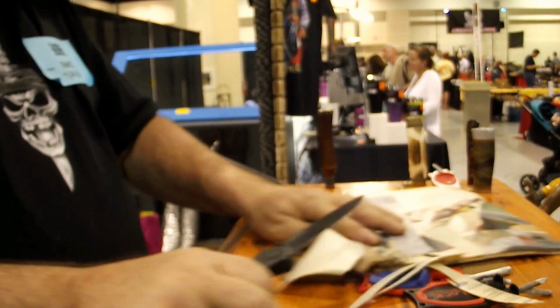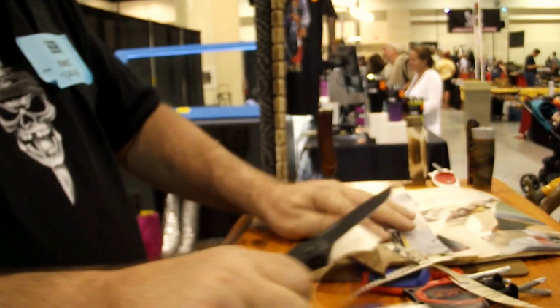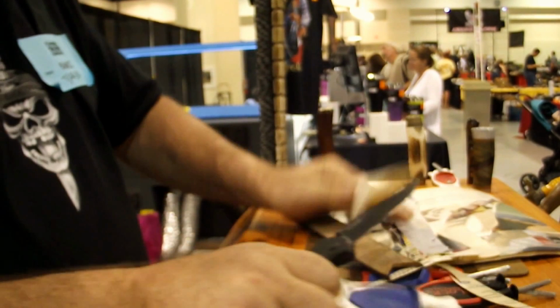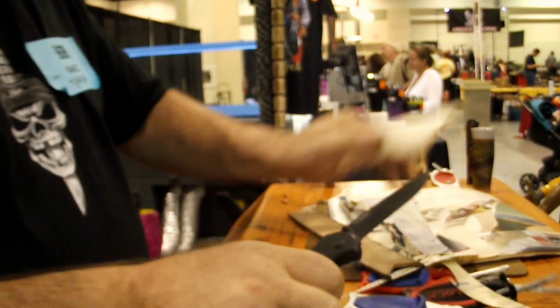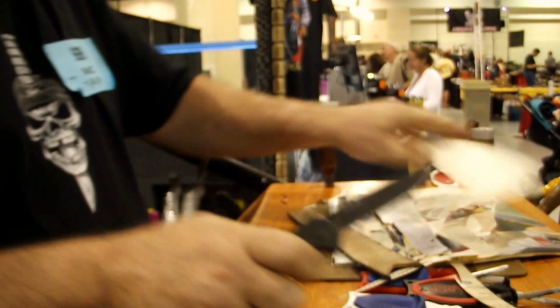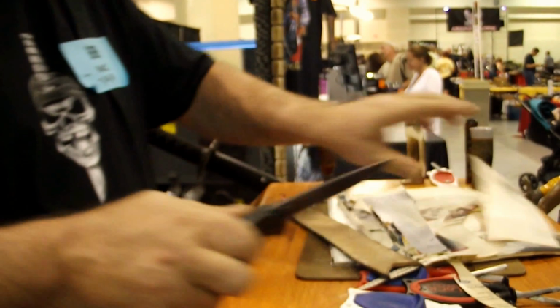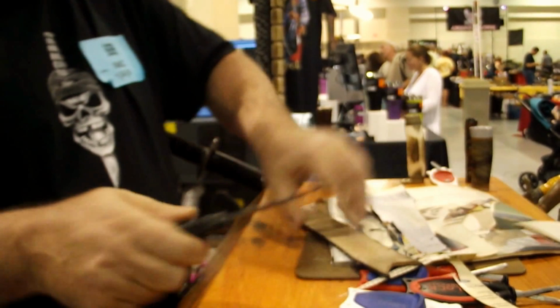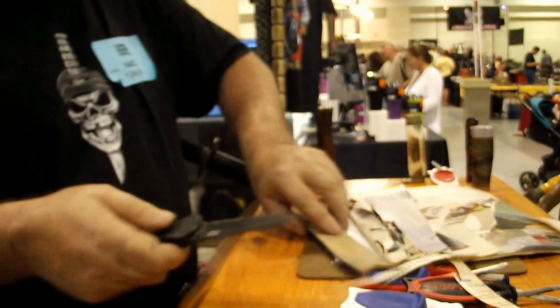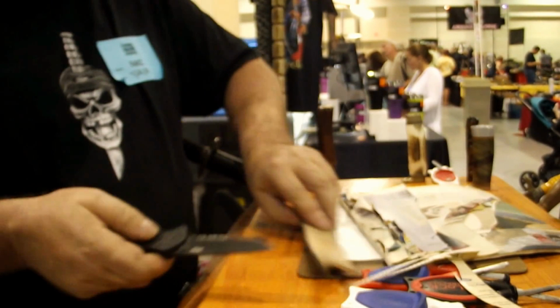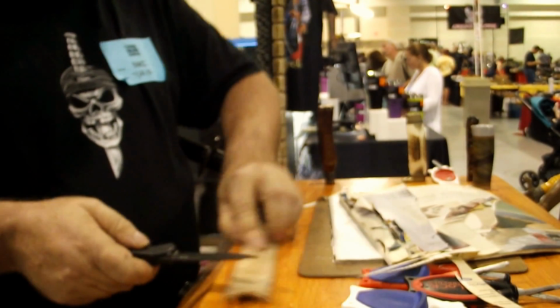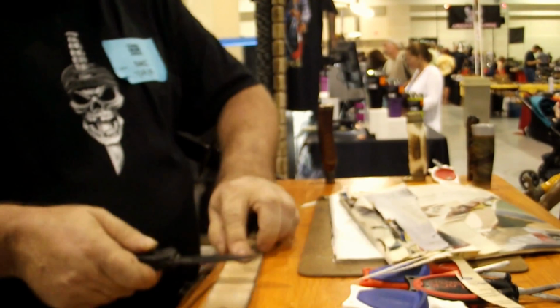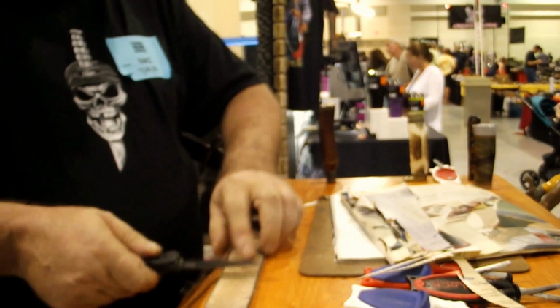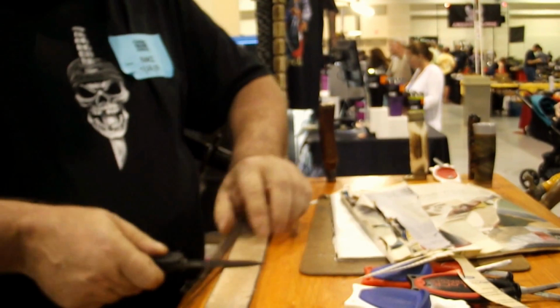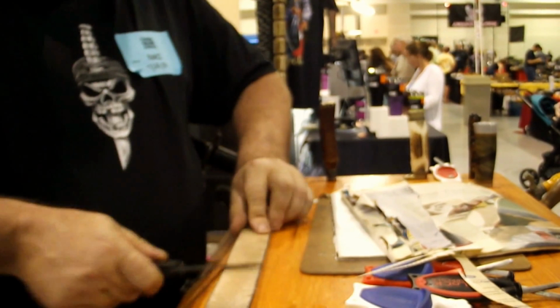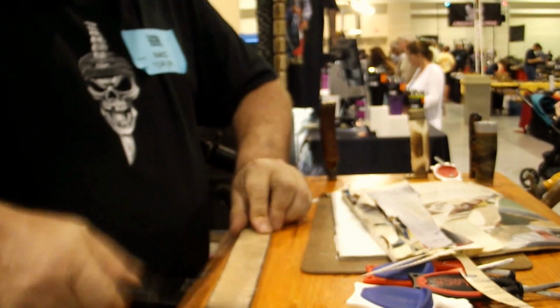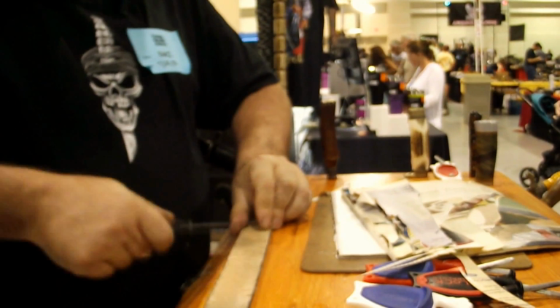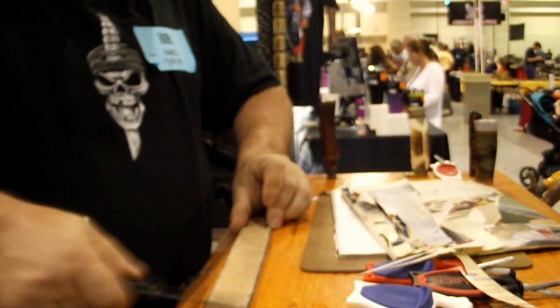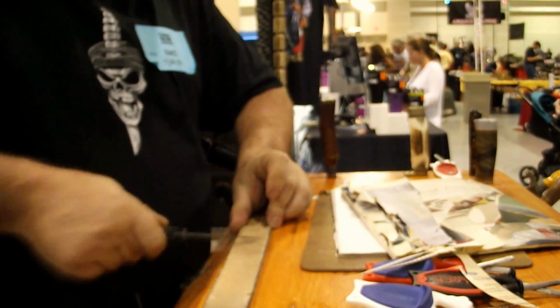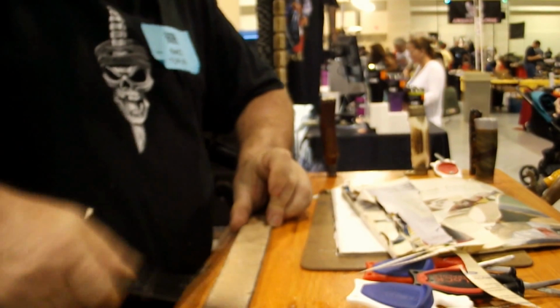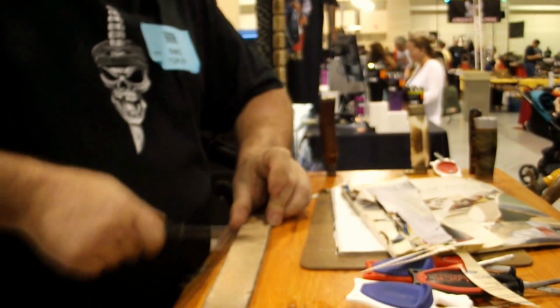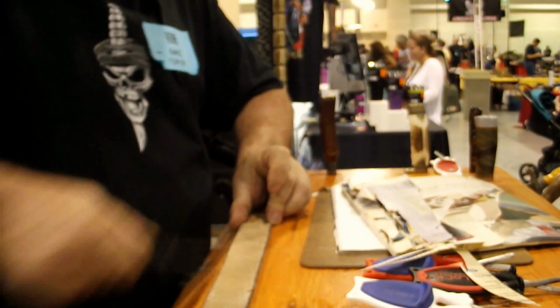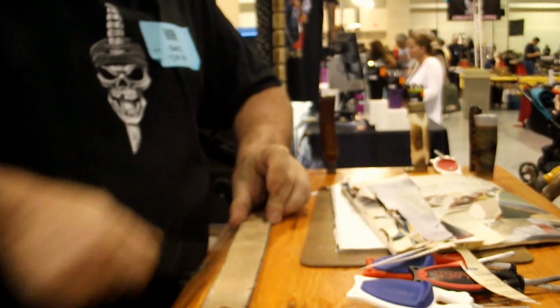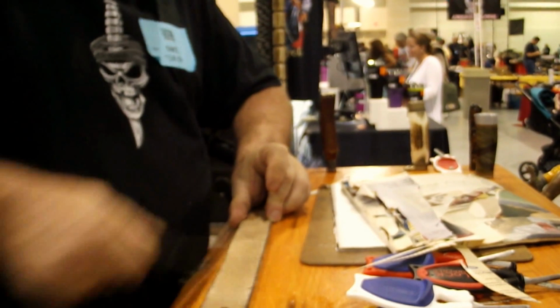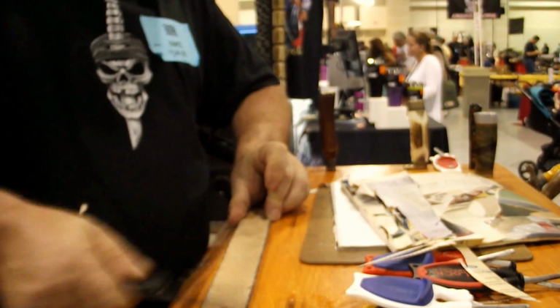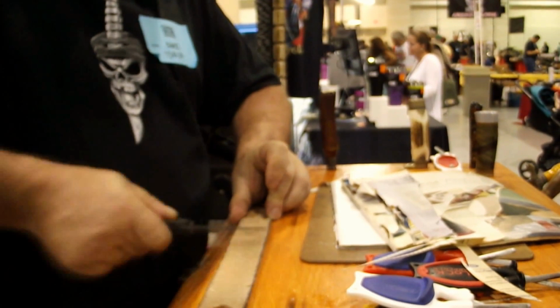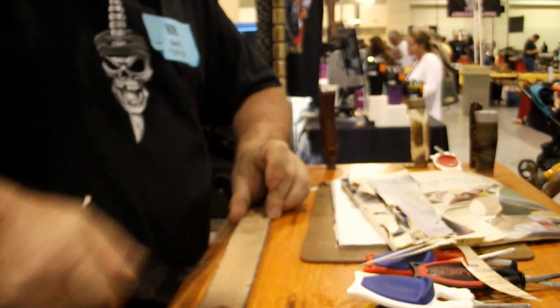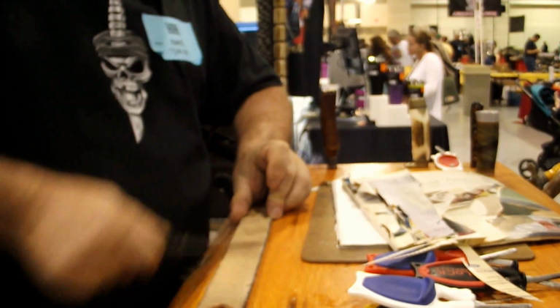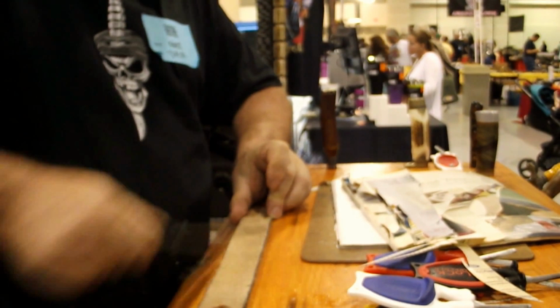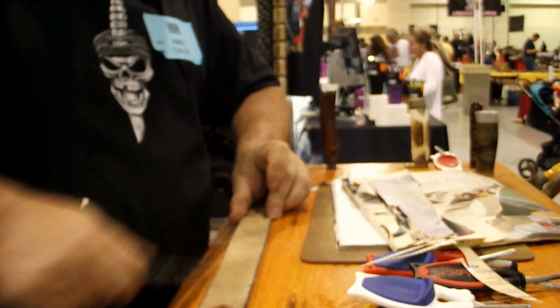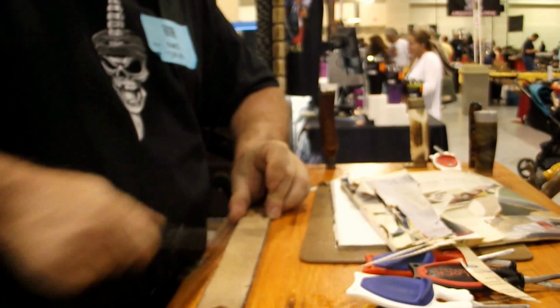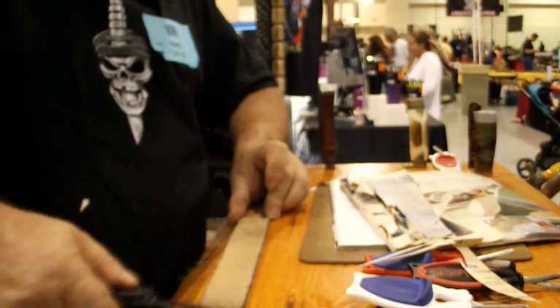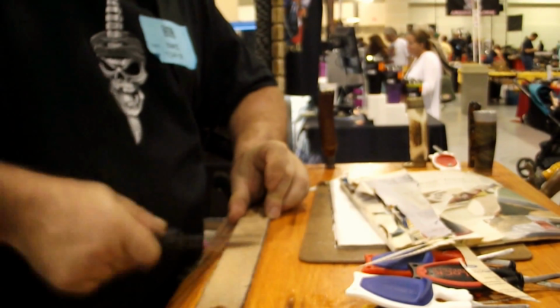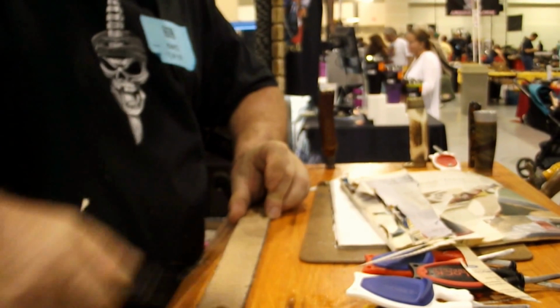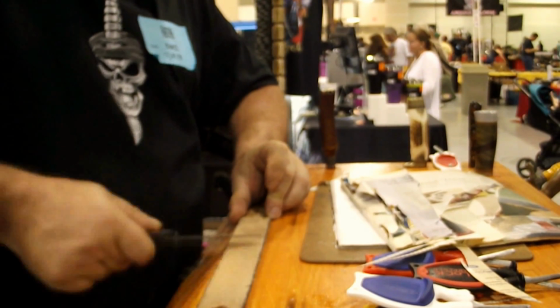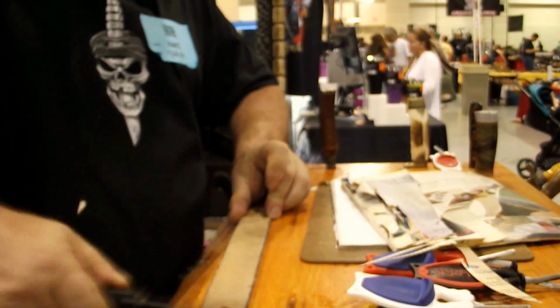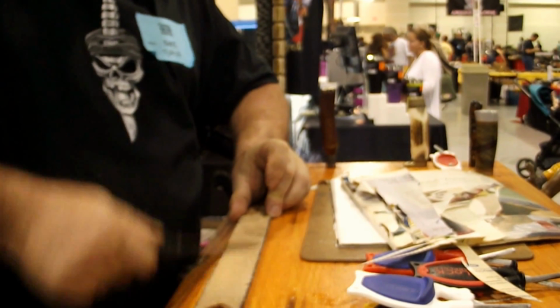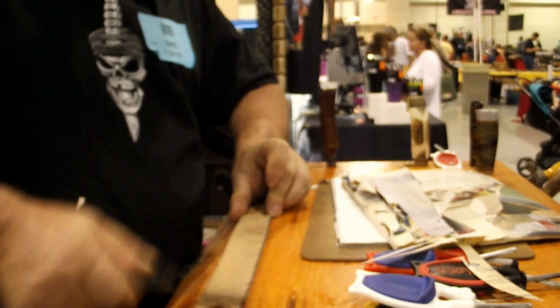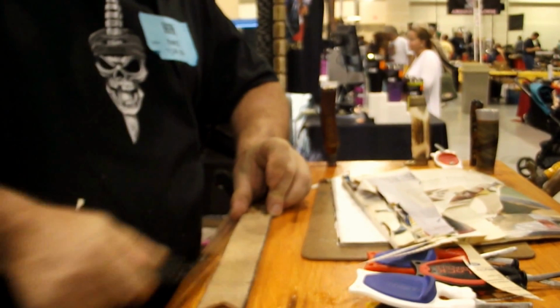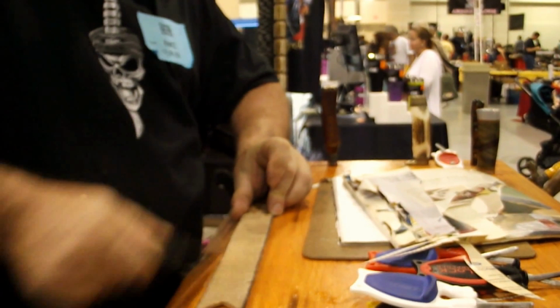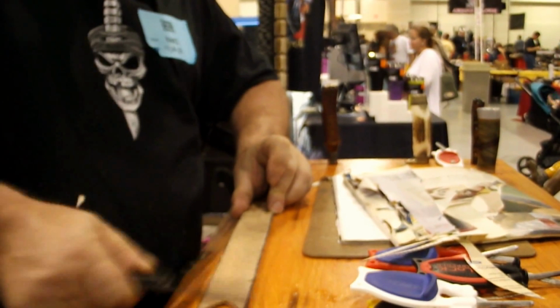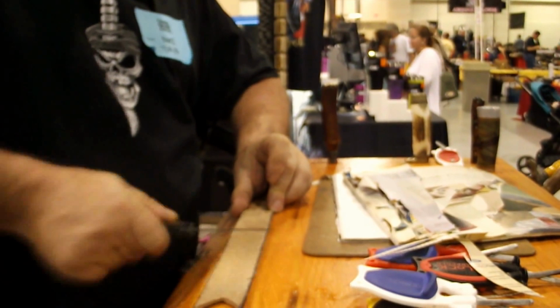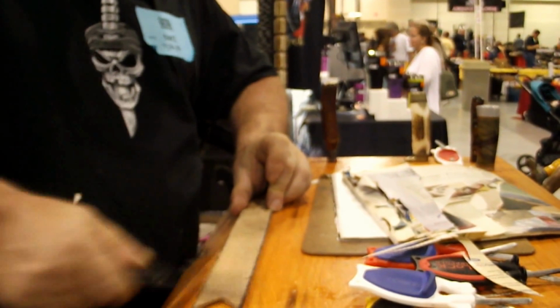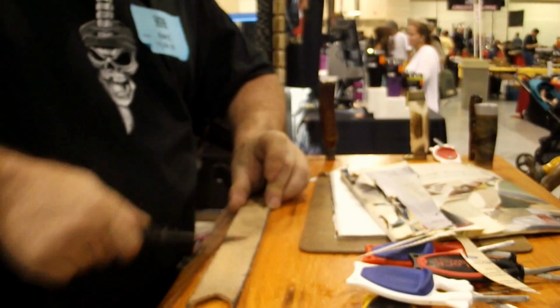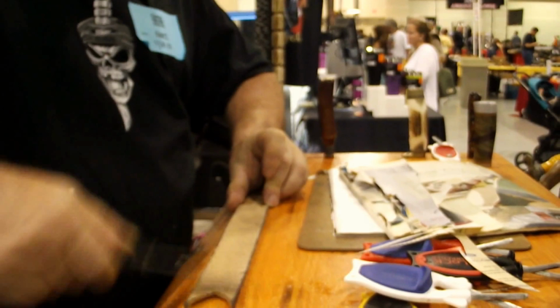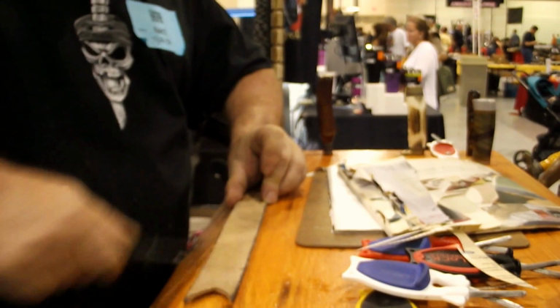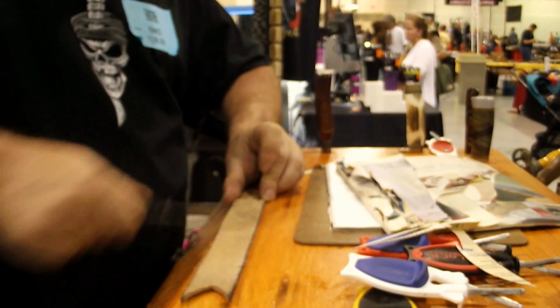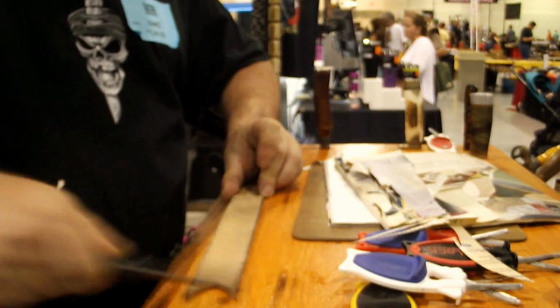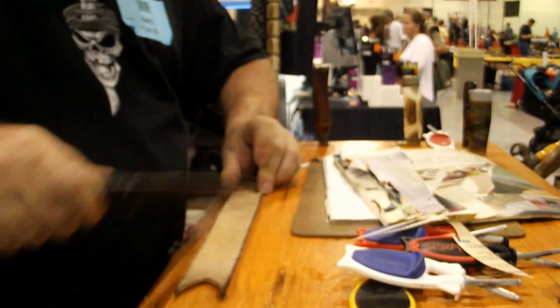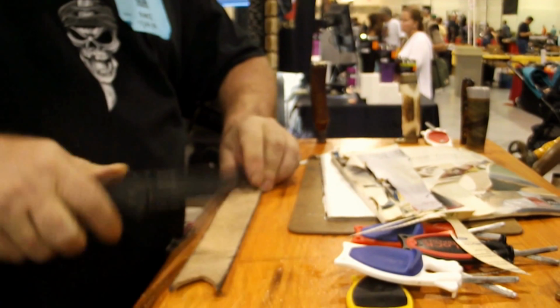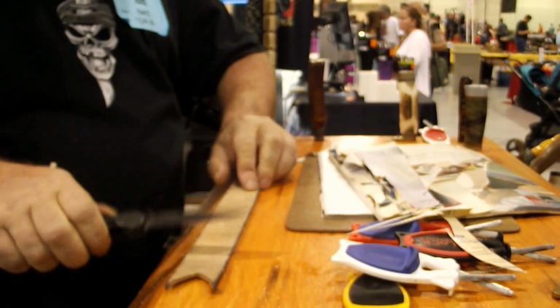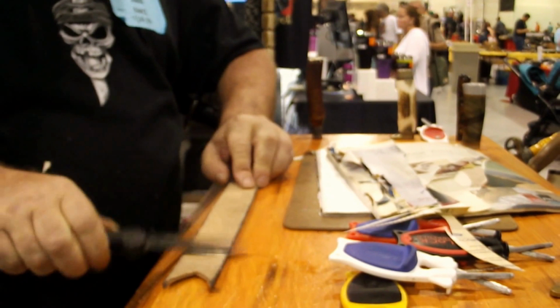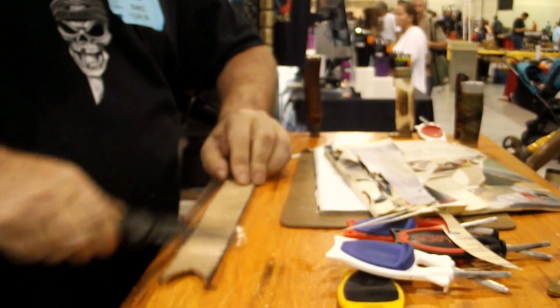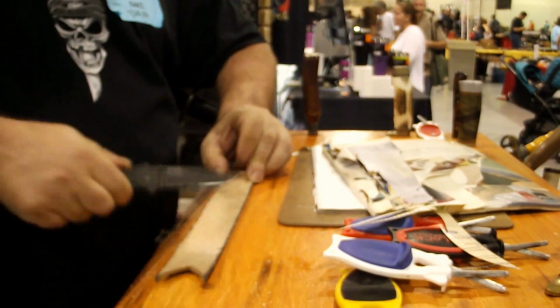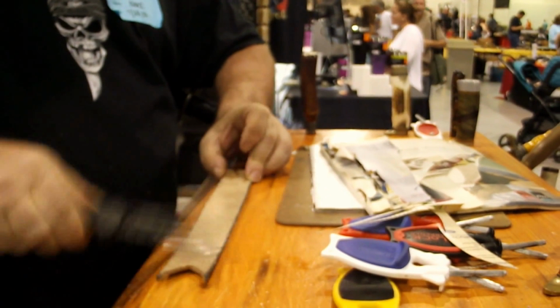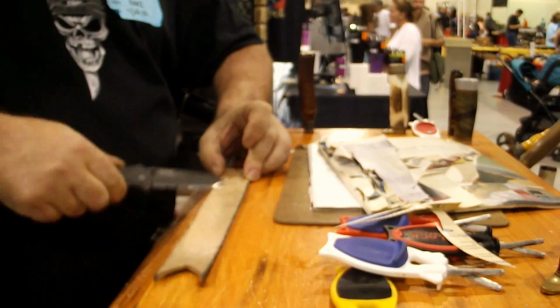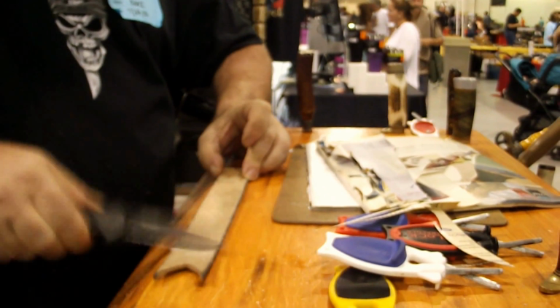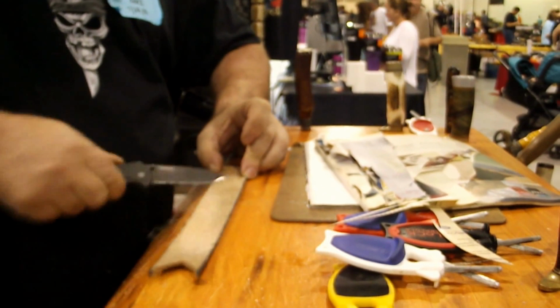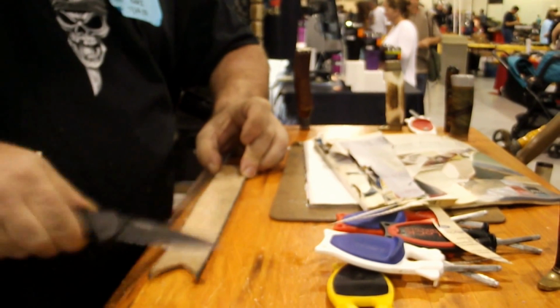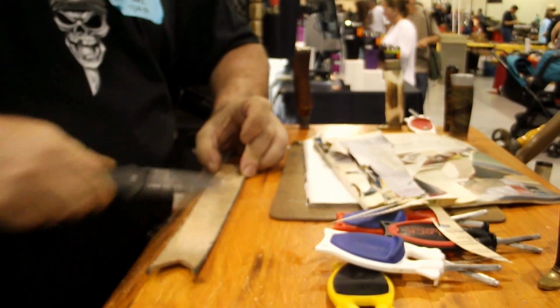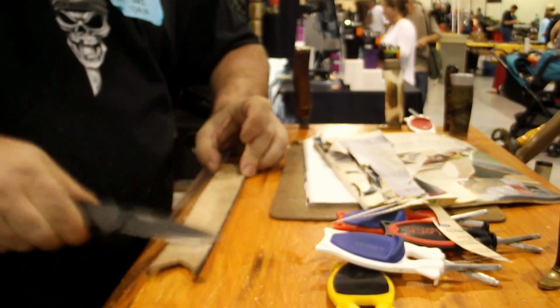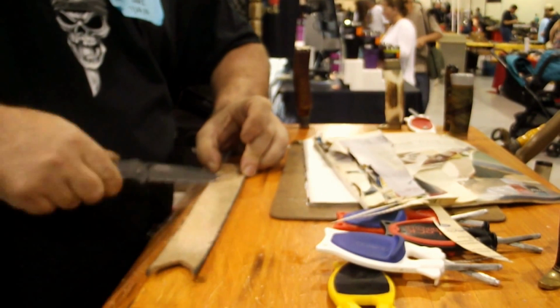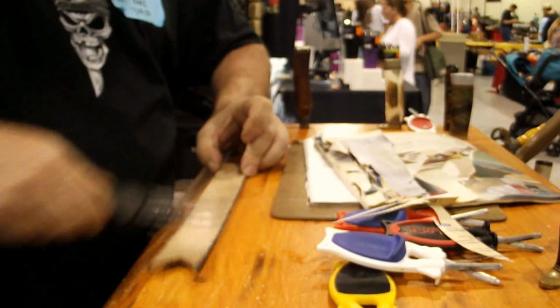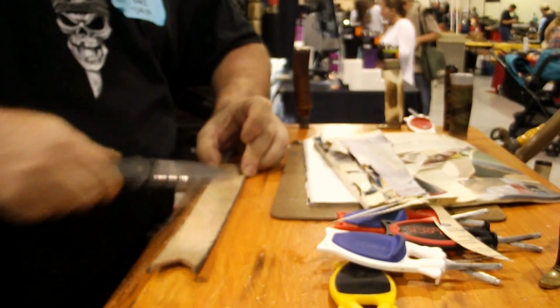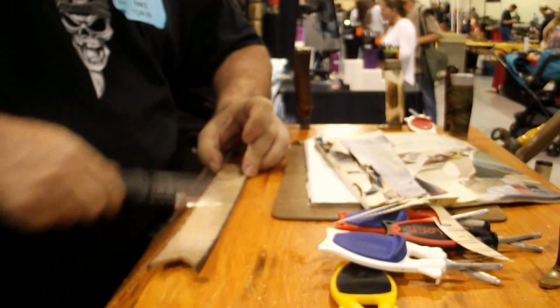Quick and simple. Use leather when you're done — that polishes, takes that edge up a little bit more. You should be able to shave your arm with it now.